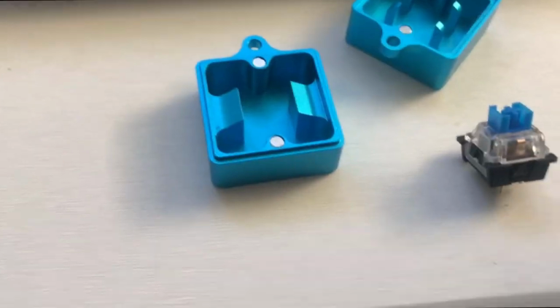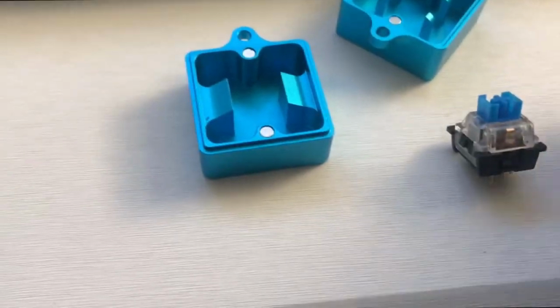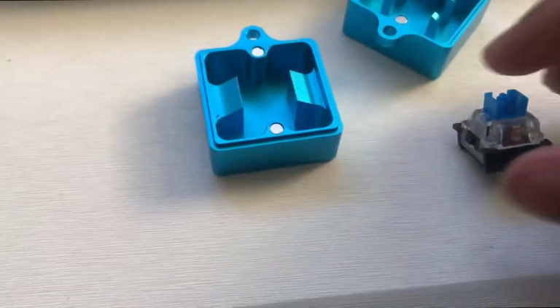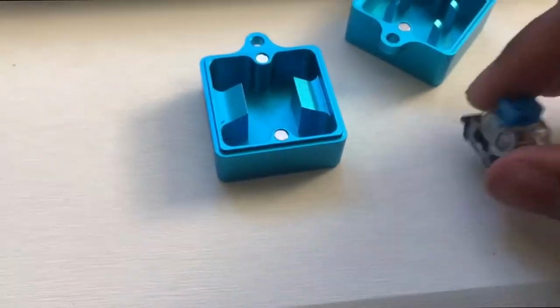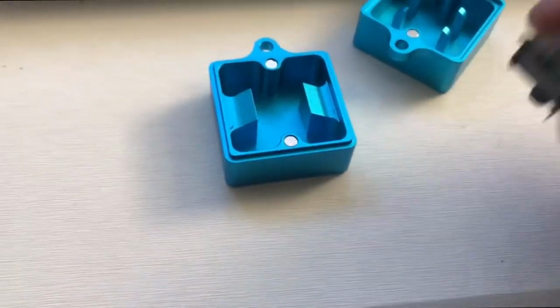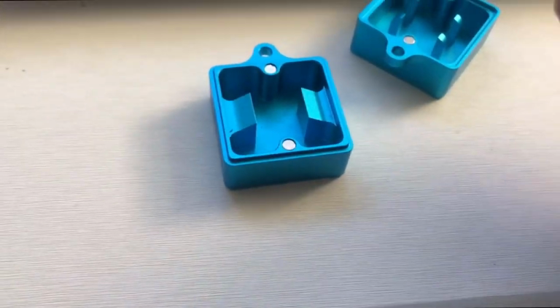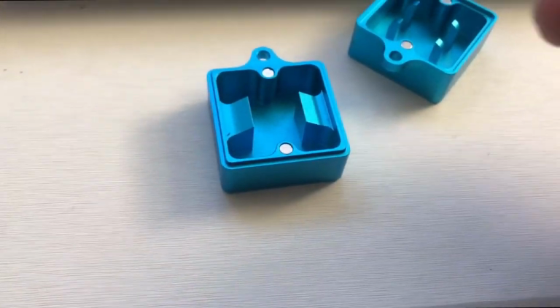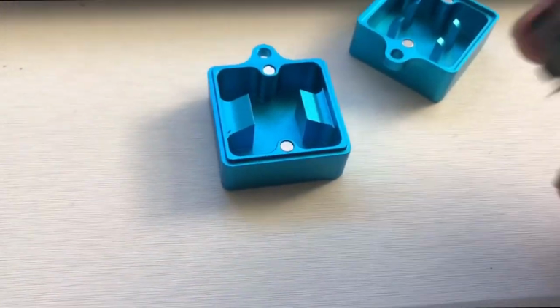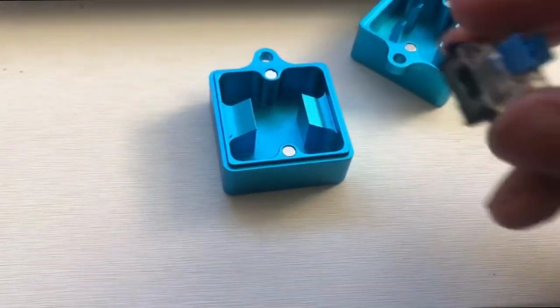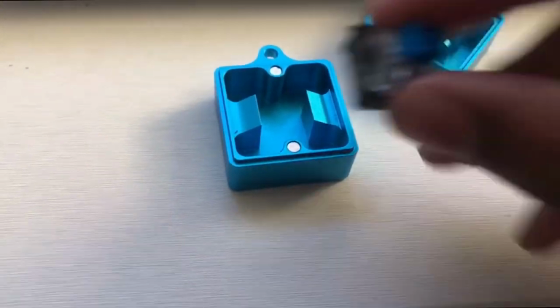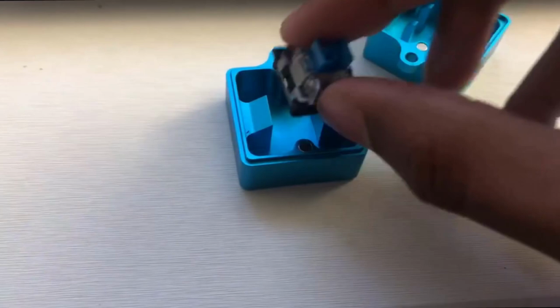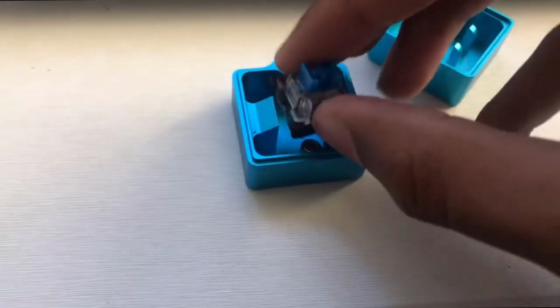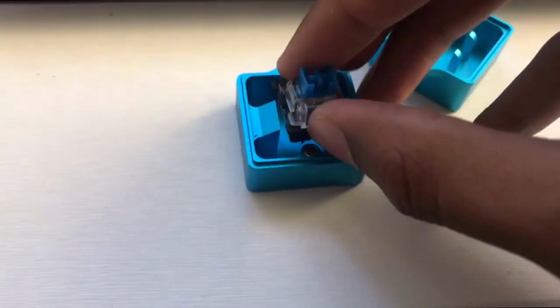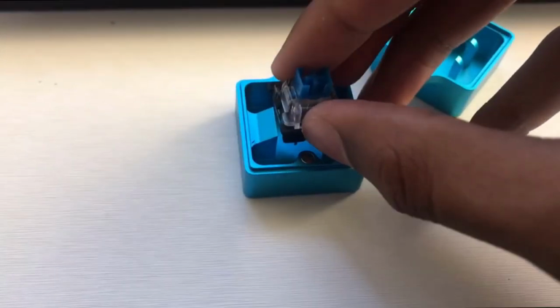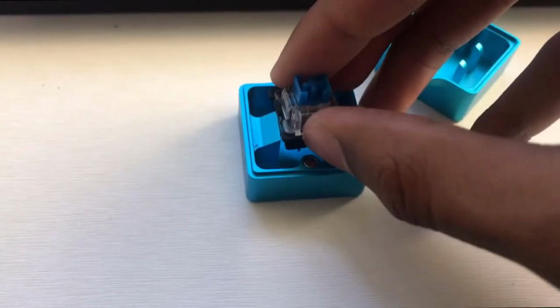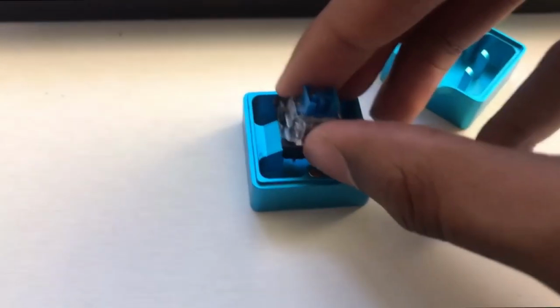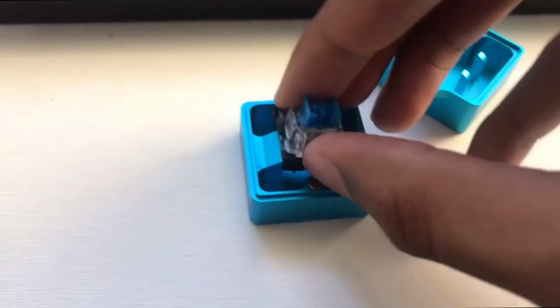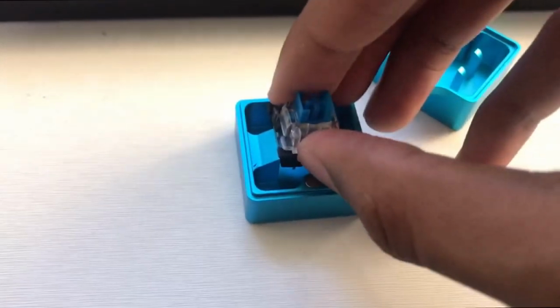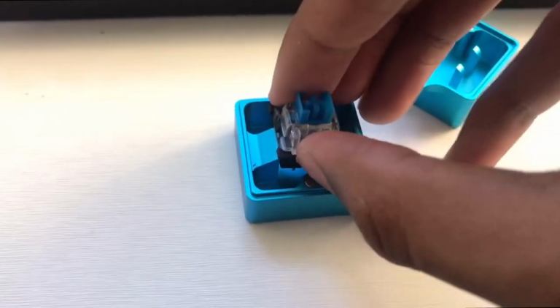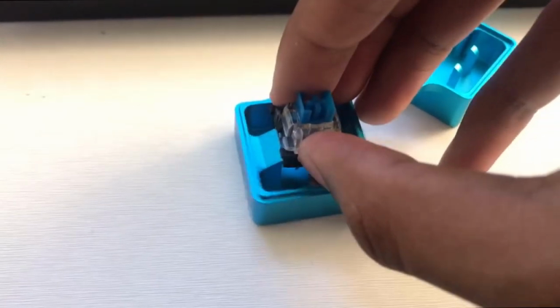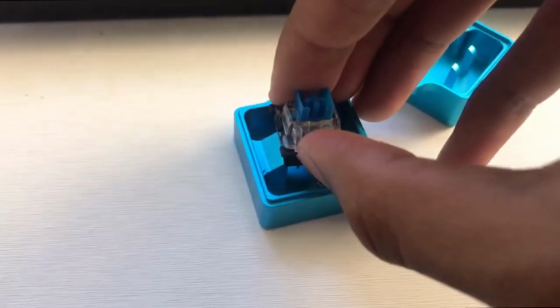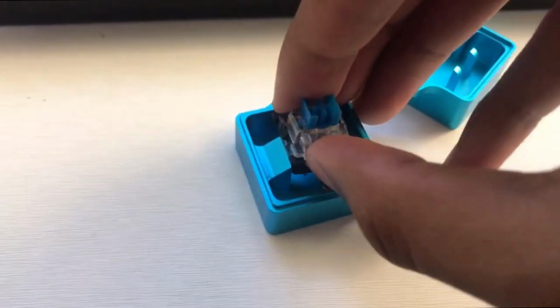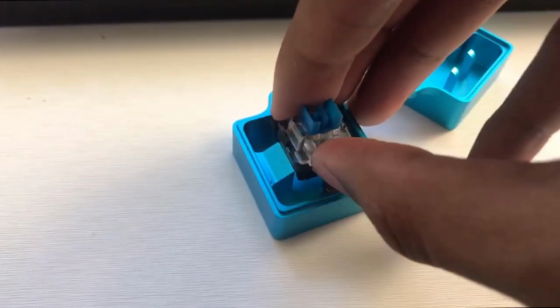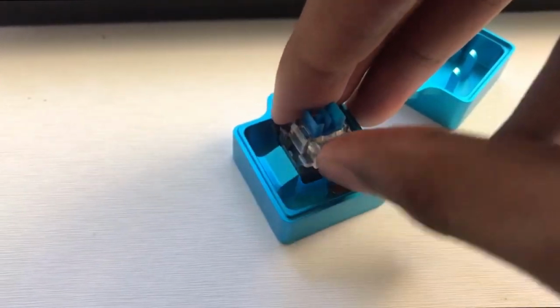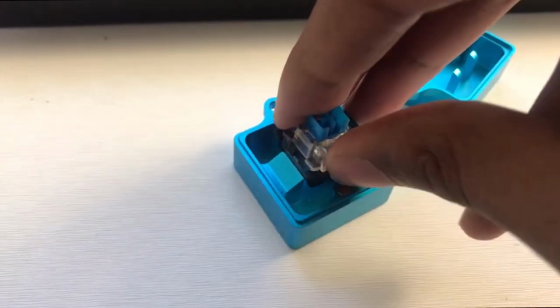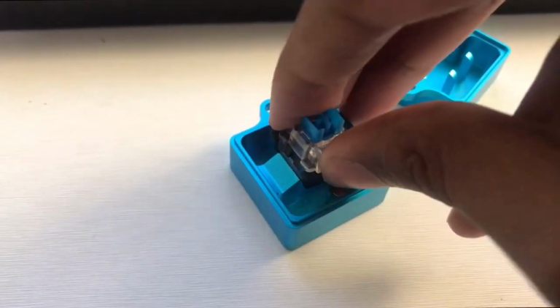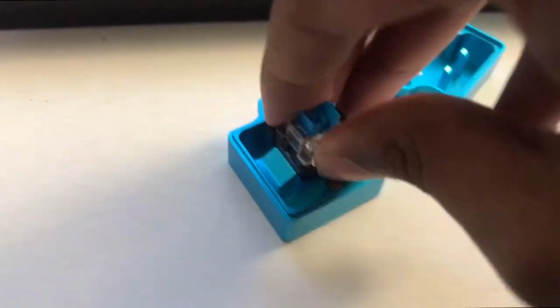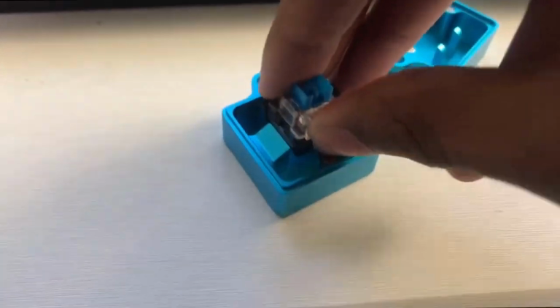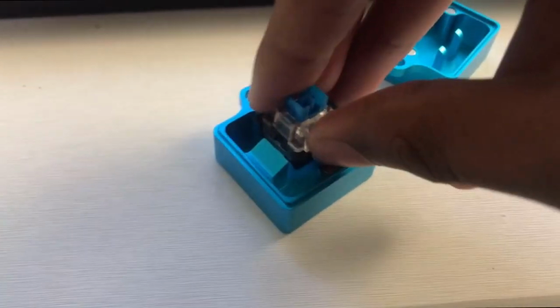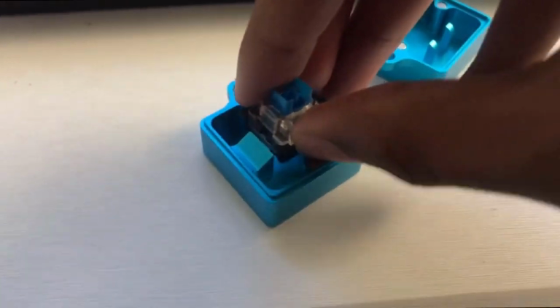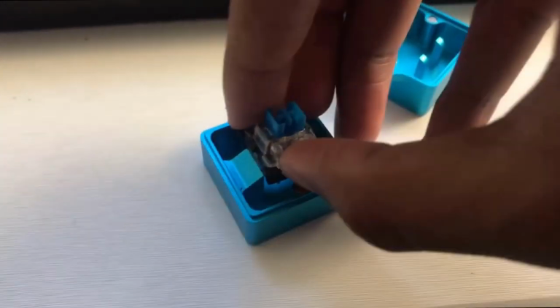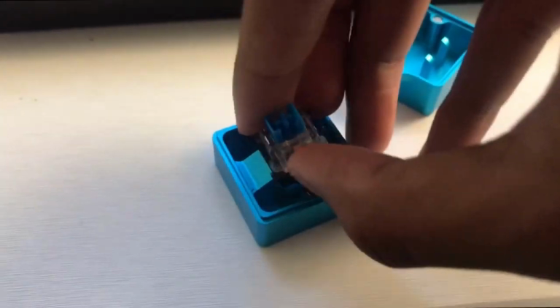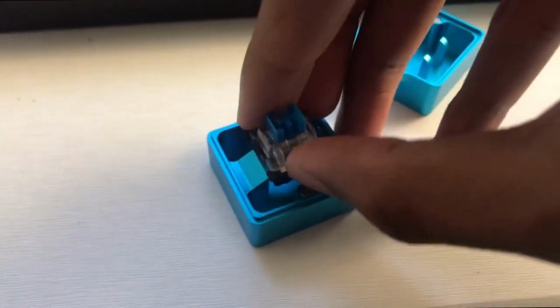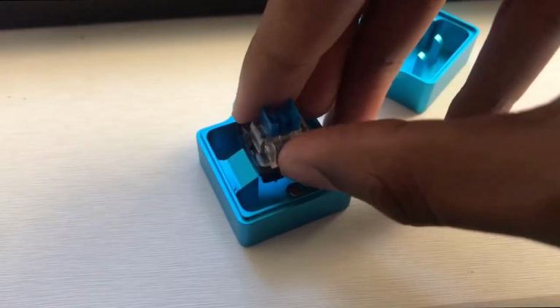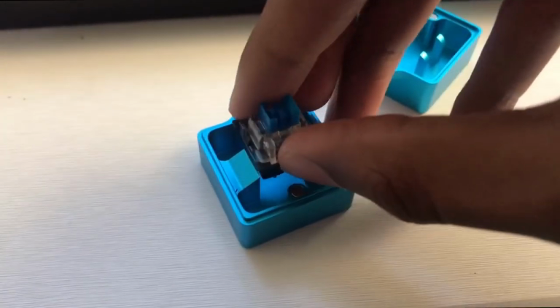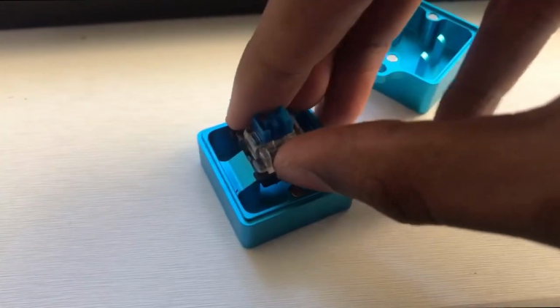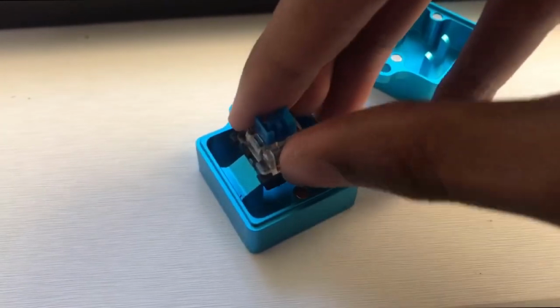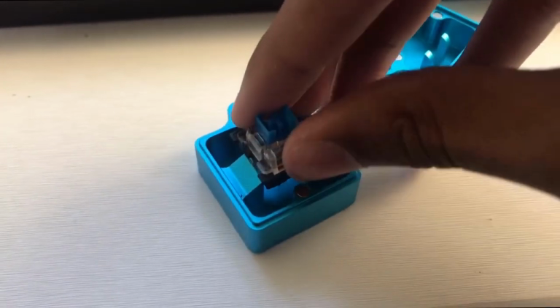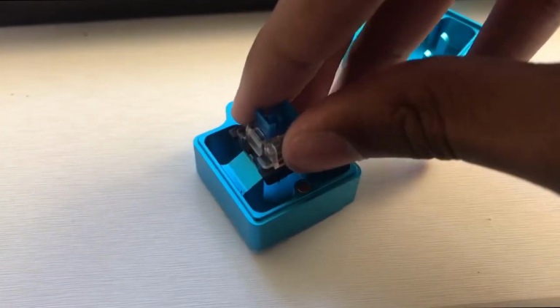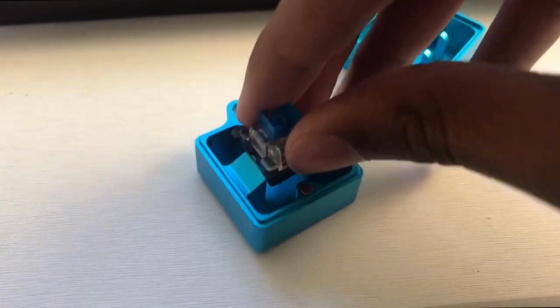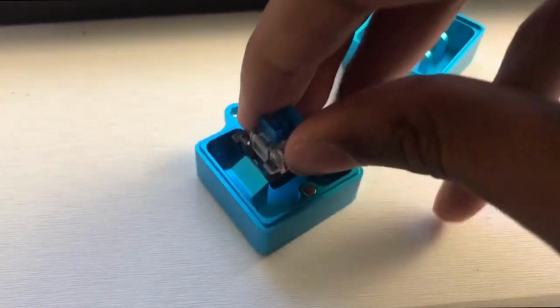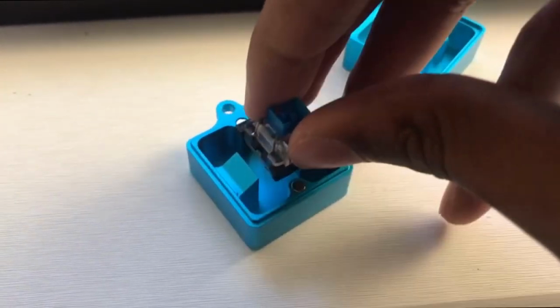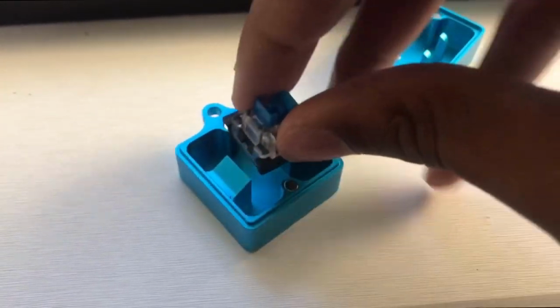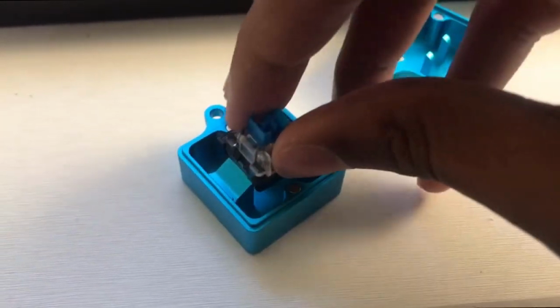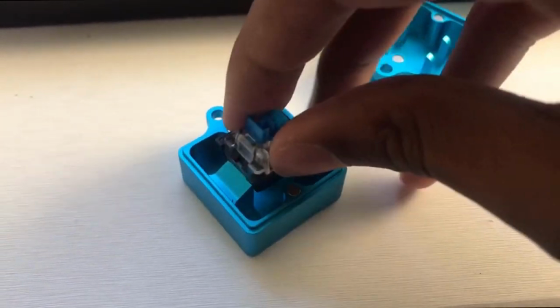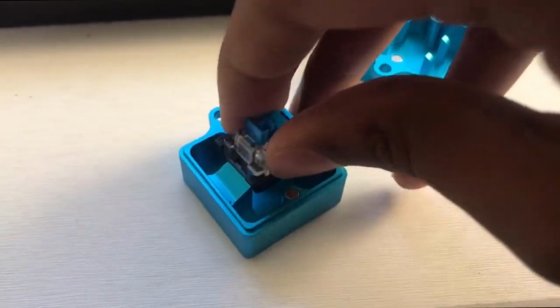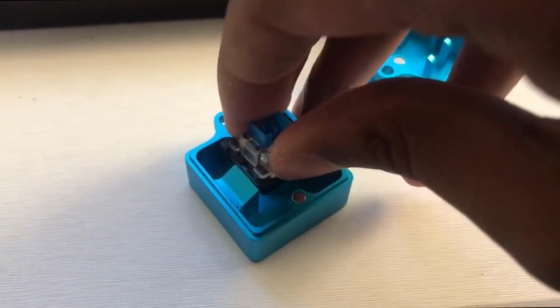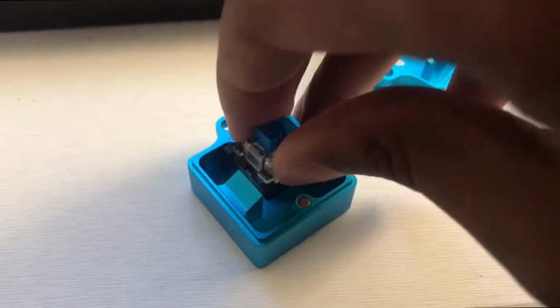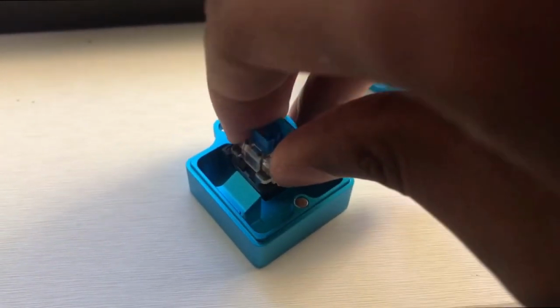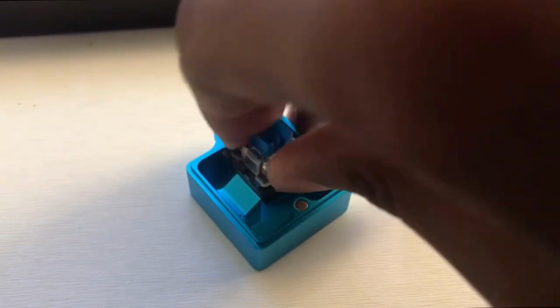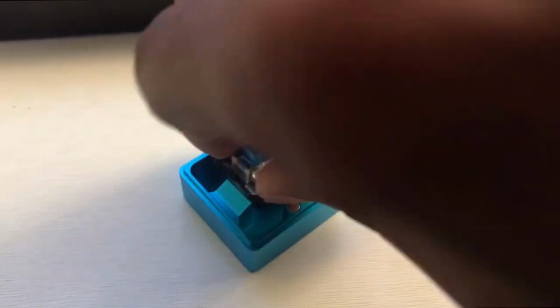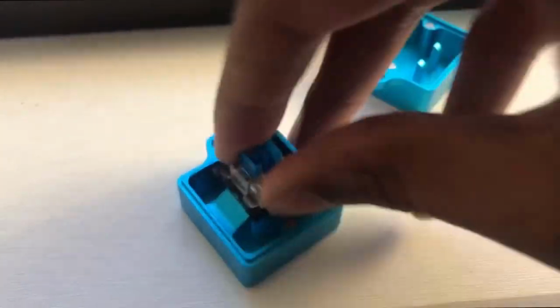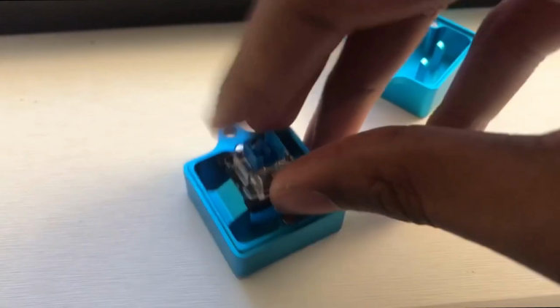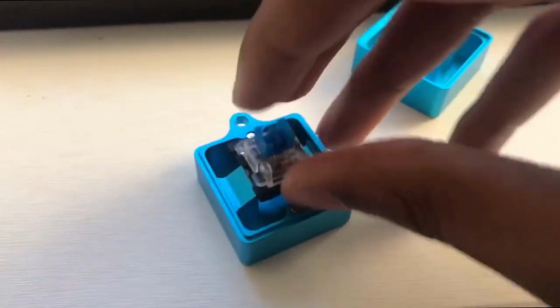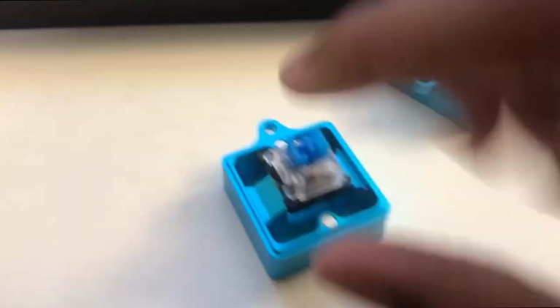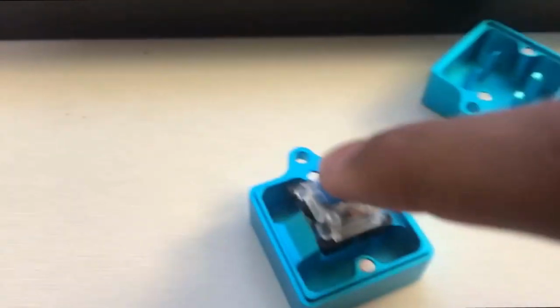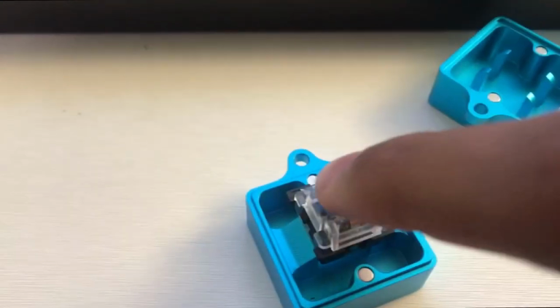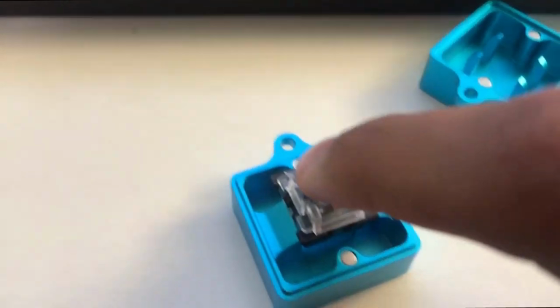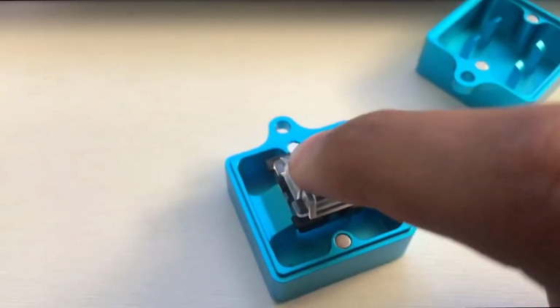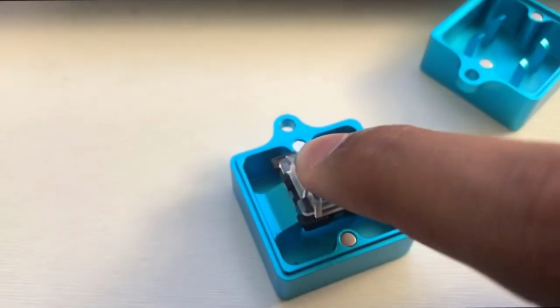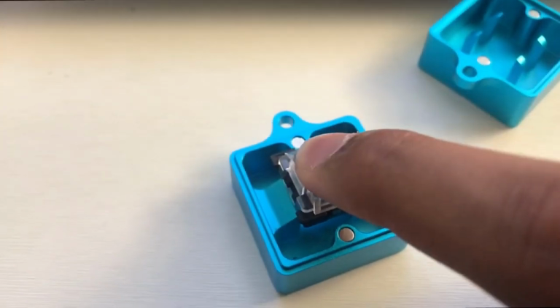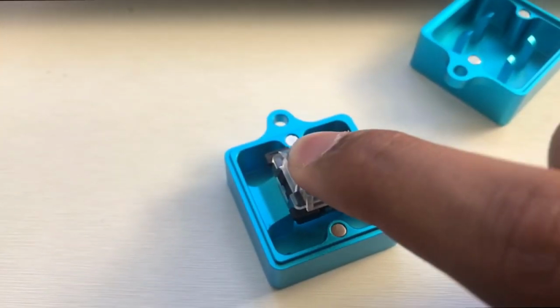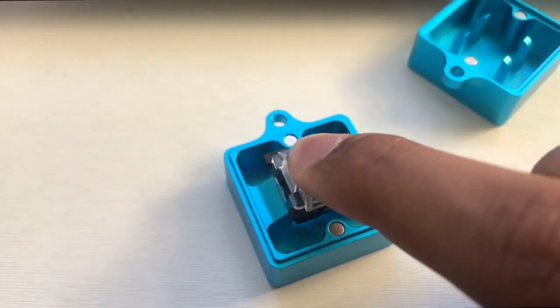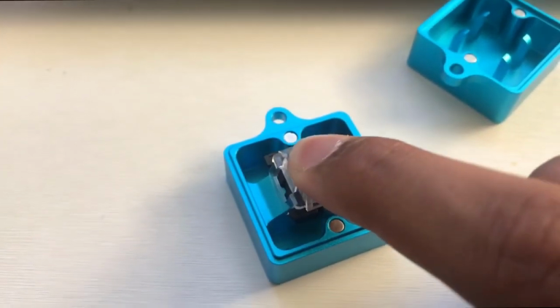Next, you're going to put your switch into the switch opener and press down hard until it pops open. This was a $15 switch opener I got from Amazon, and I'll put a link down in the description.